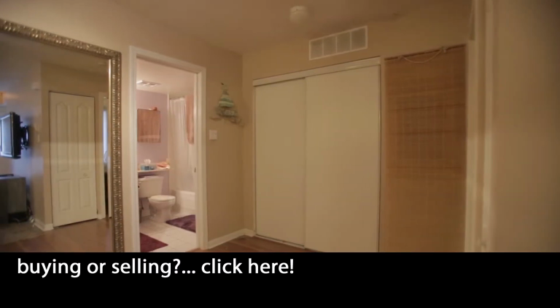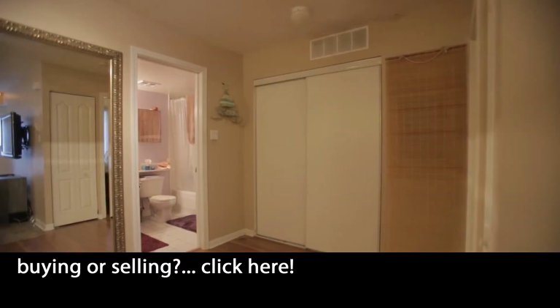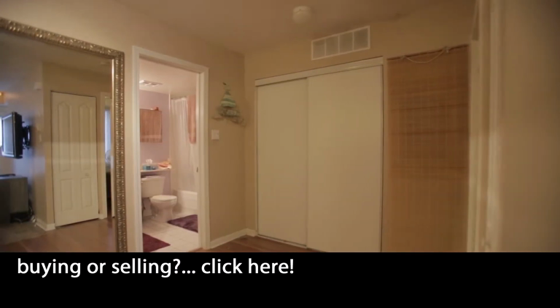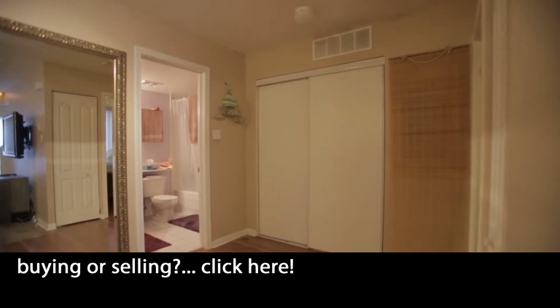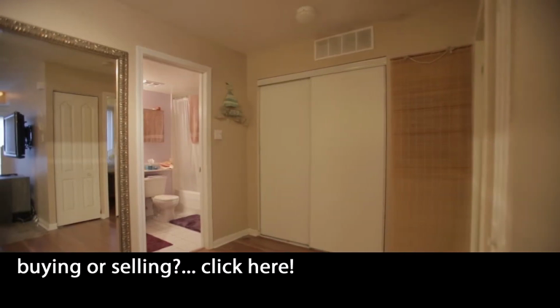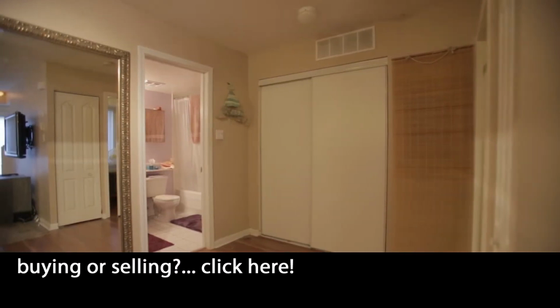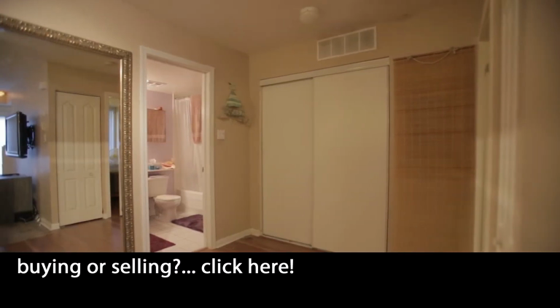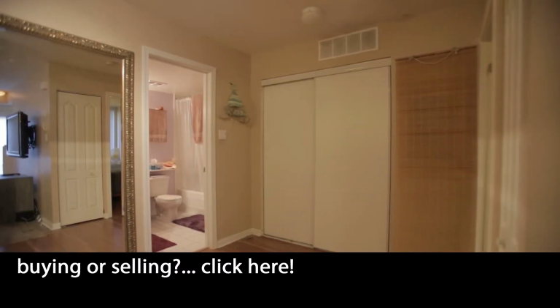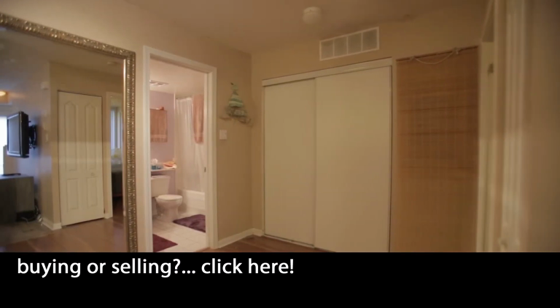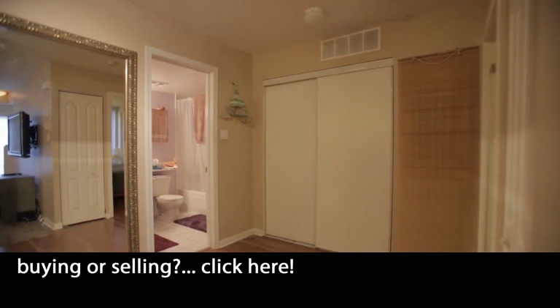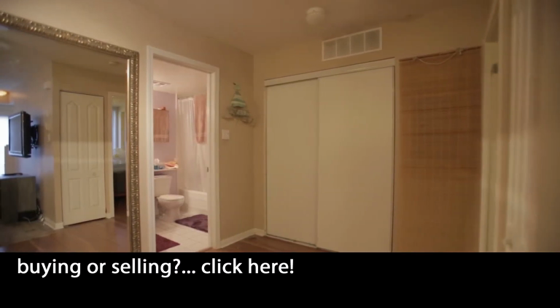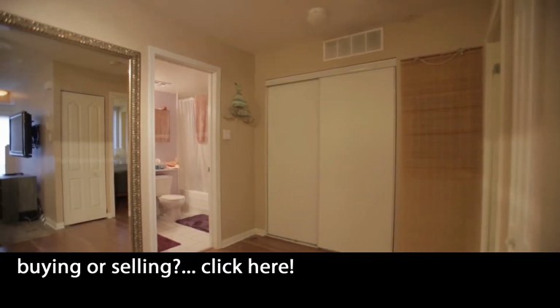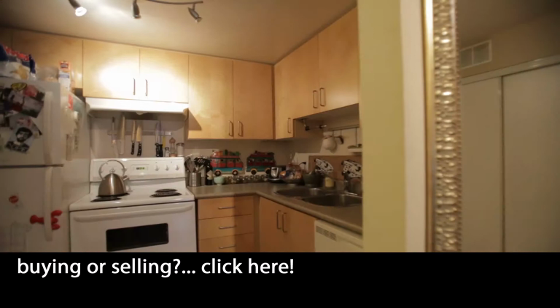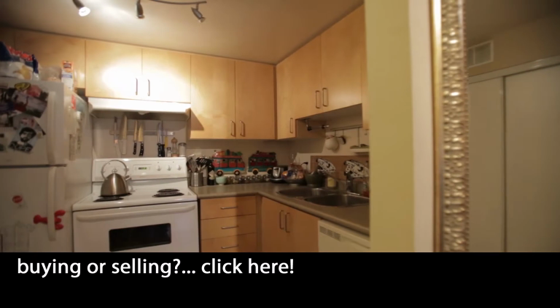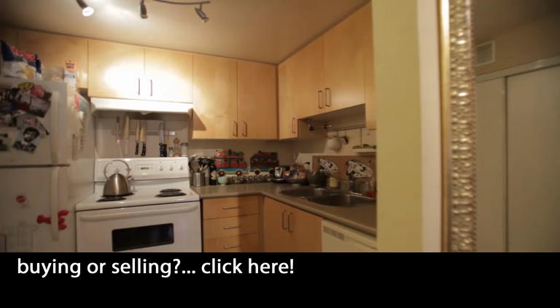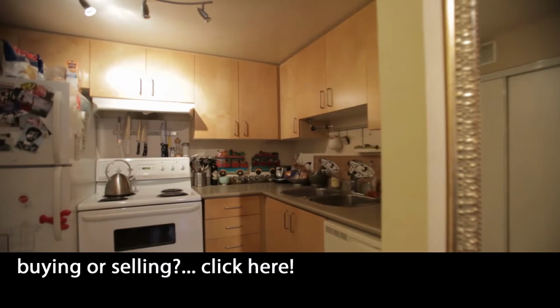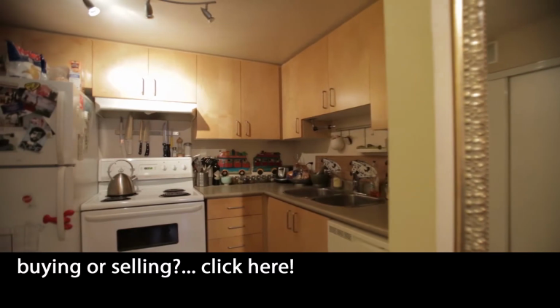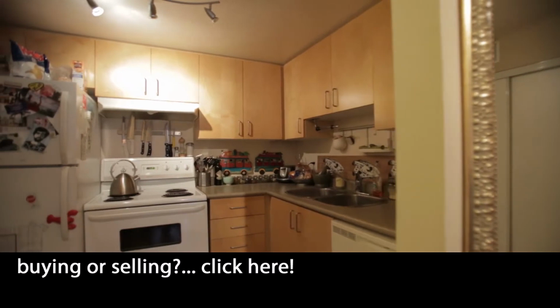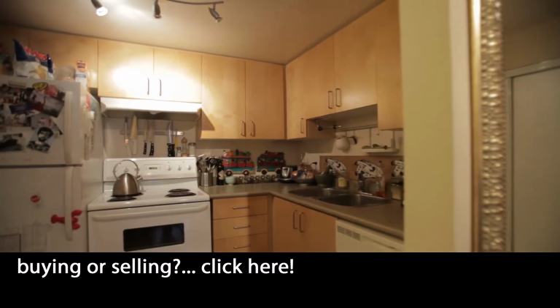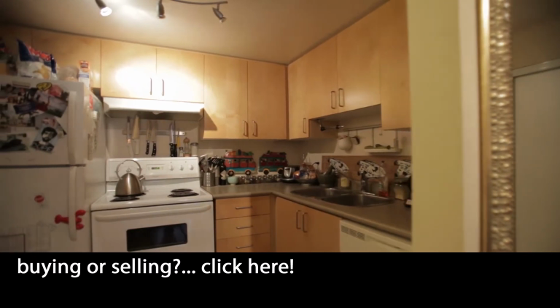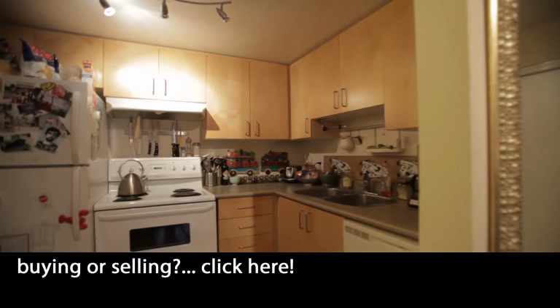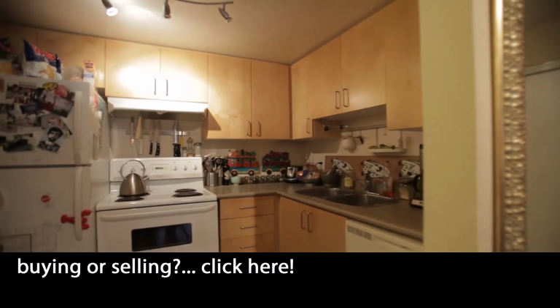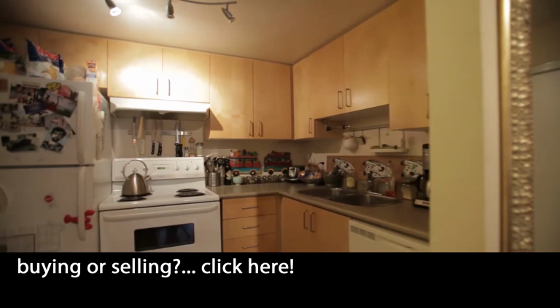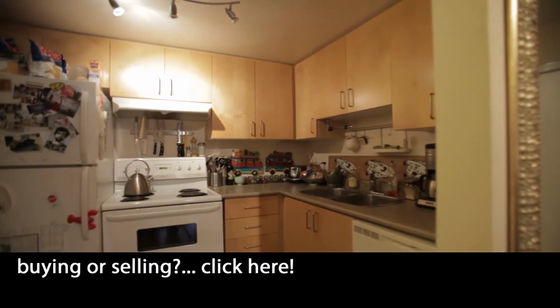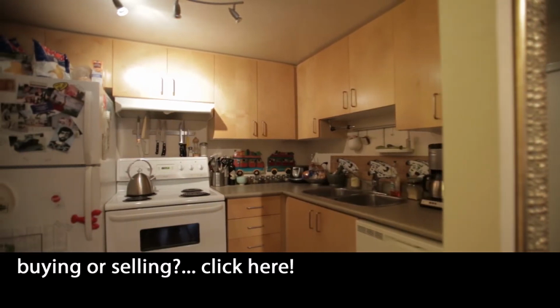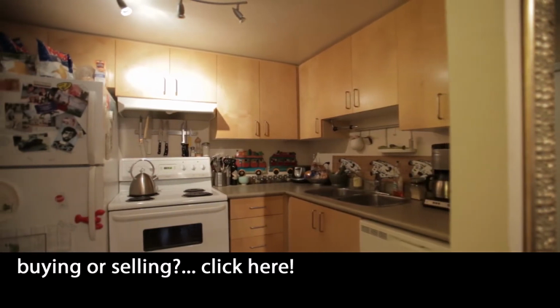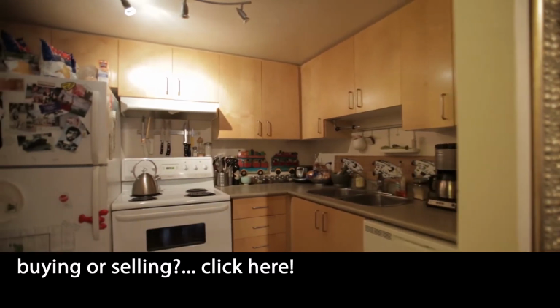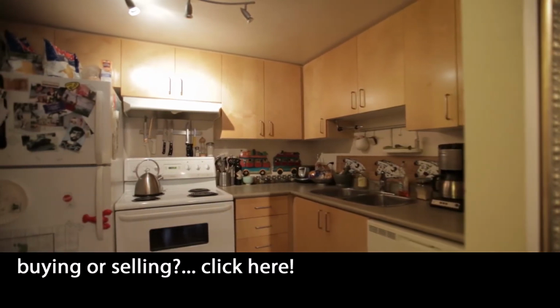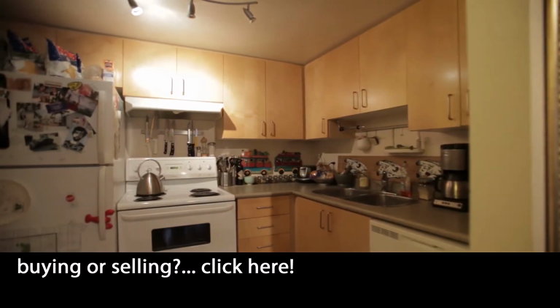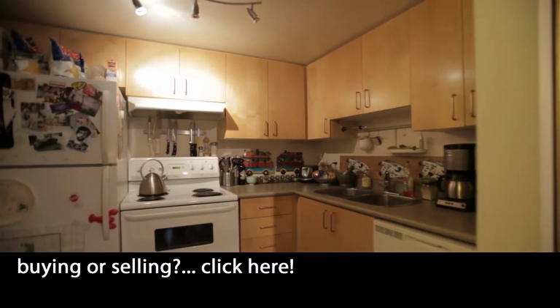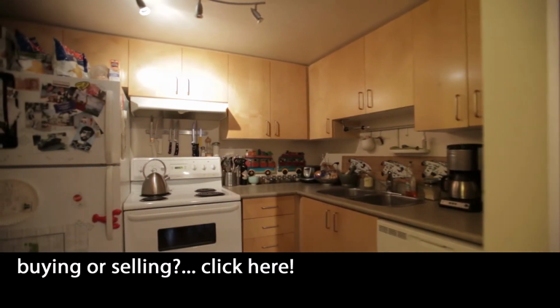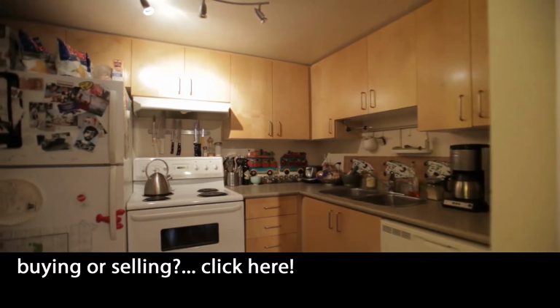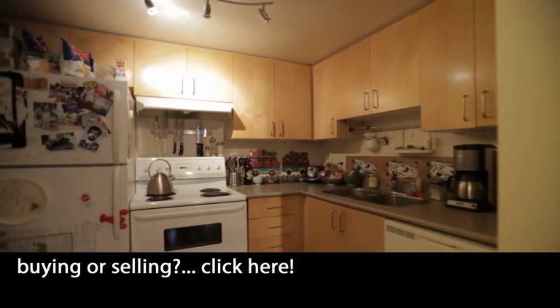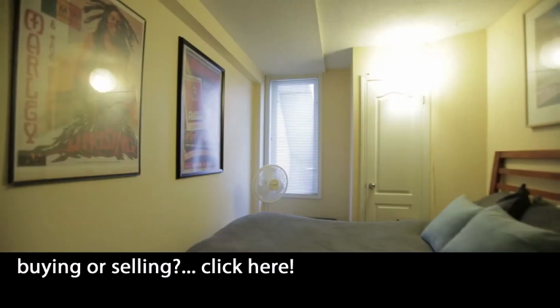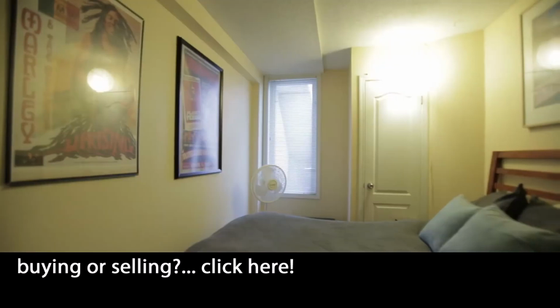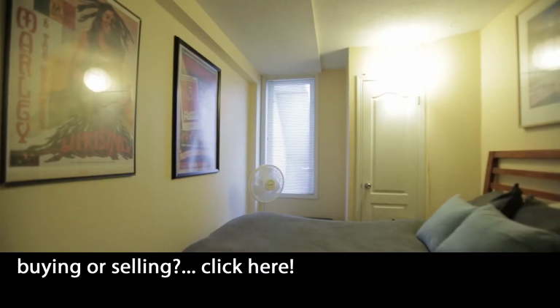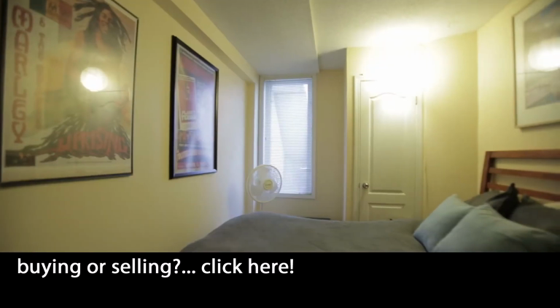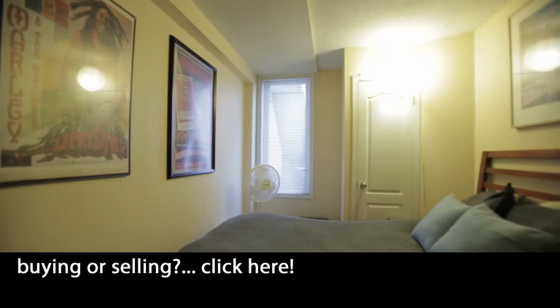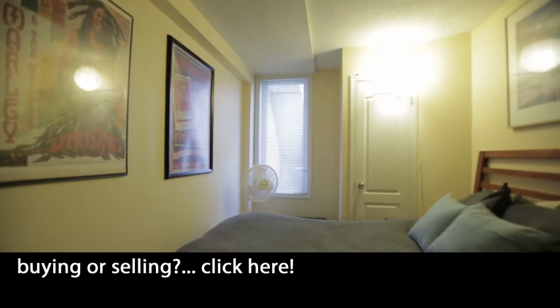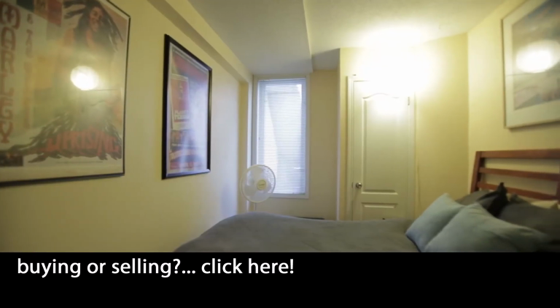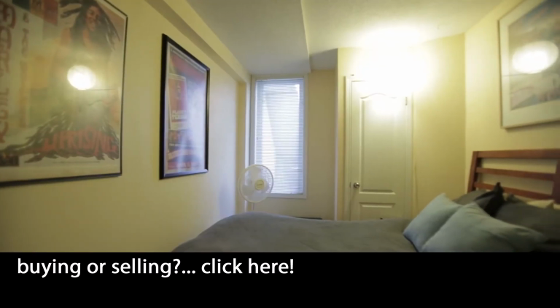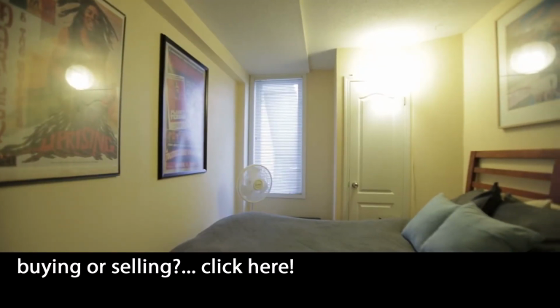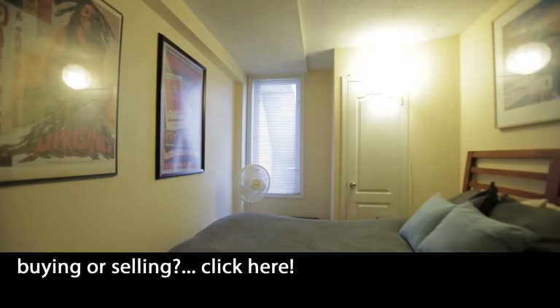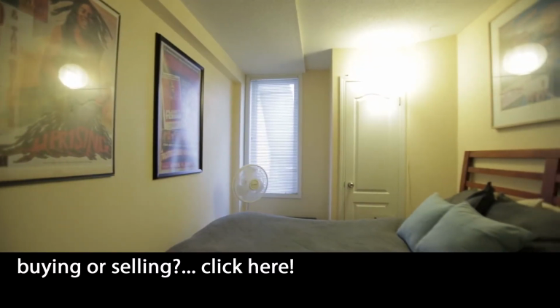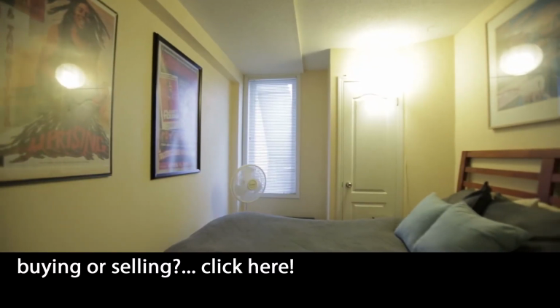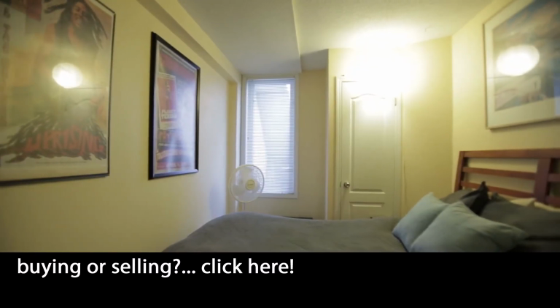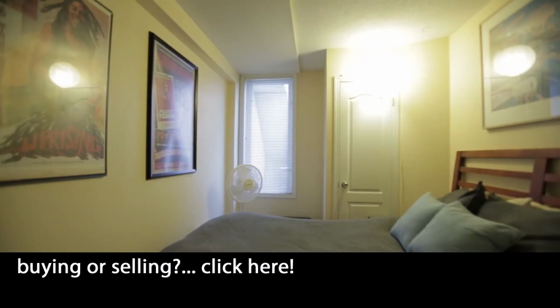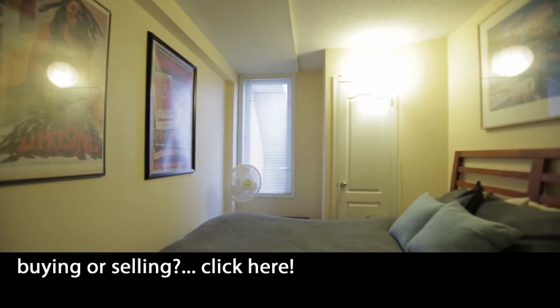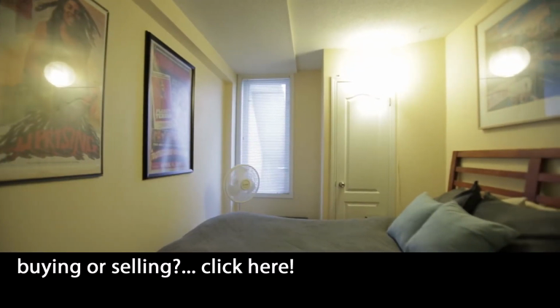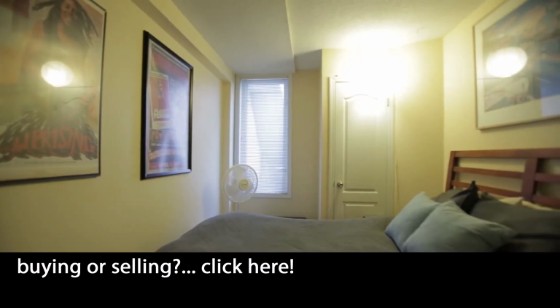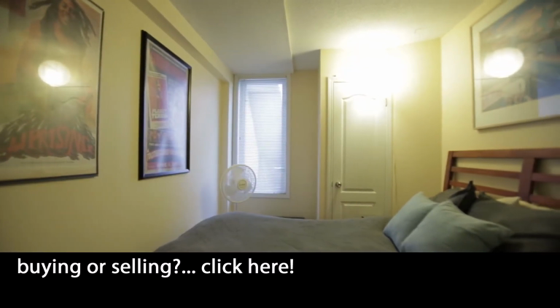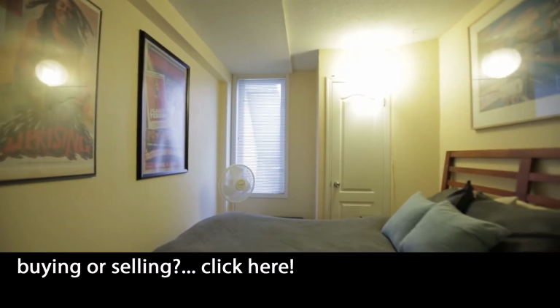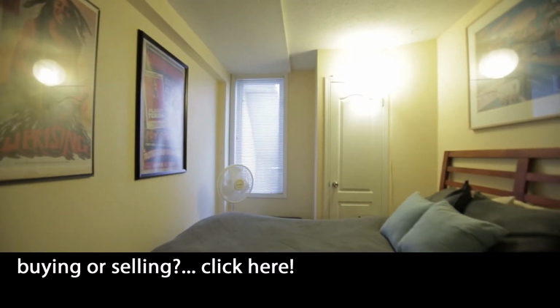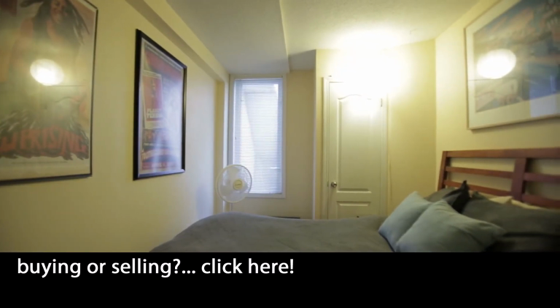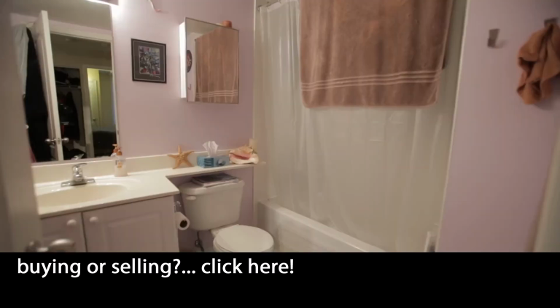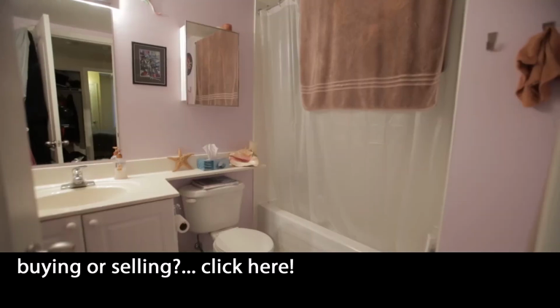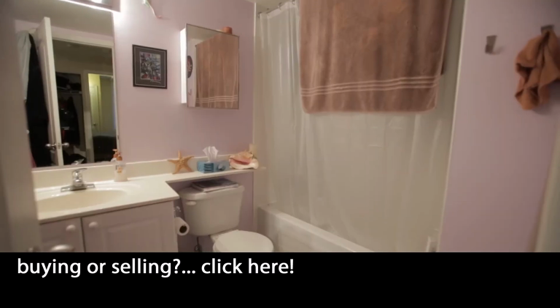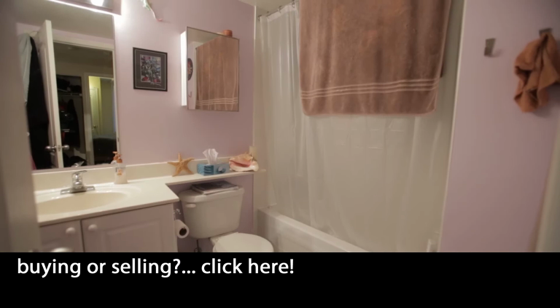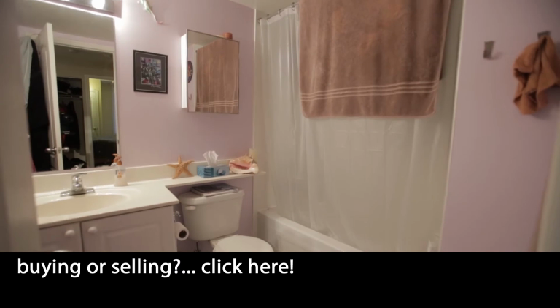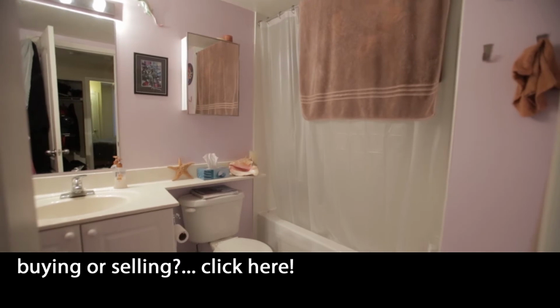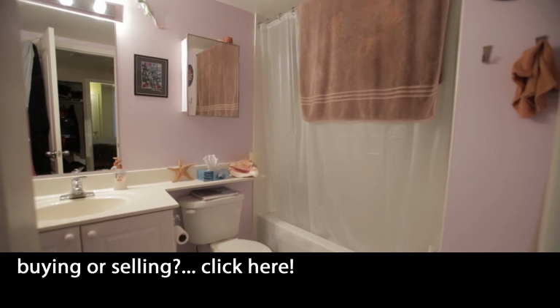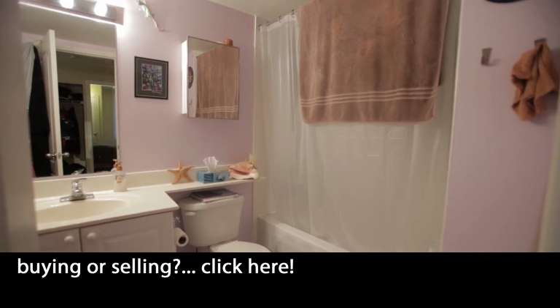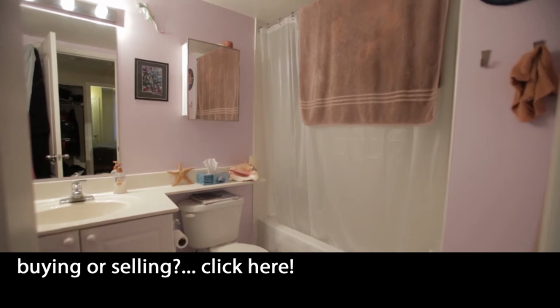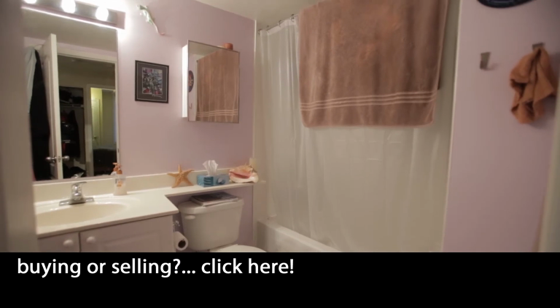Whether you're a first-time home buyer, investor, or looking for an alternative to a condo in the sky, this King West townhome is perfect for you. Contact us today.